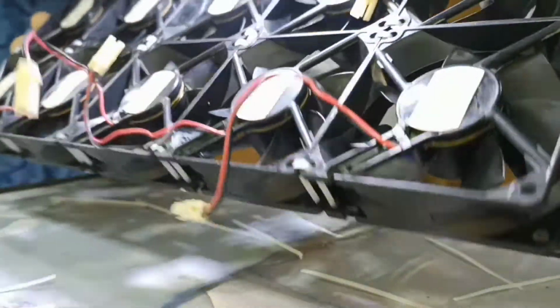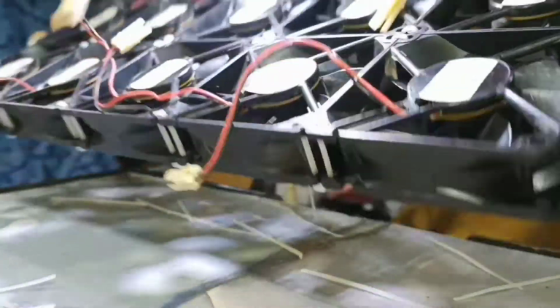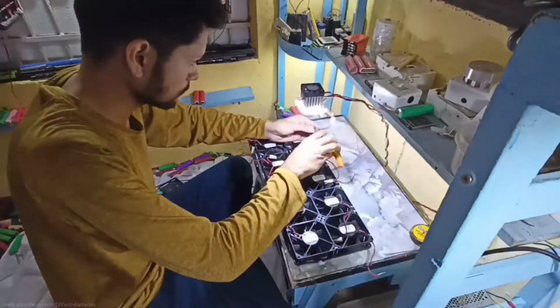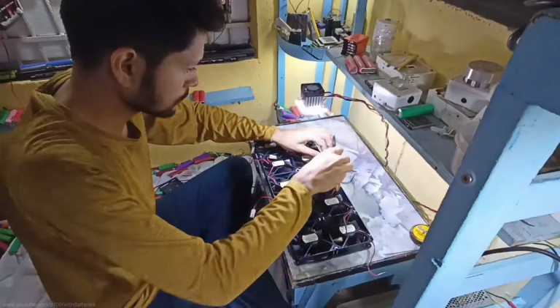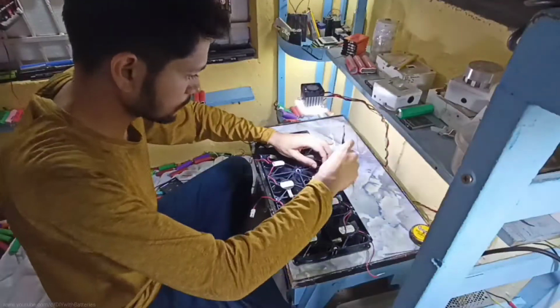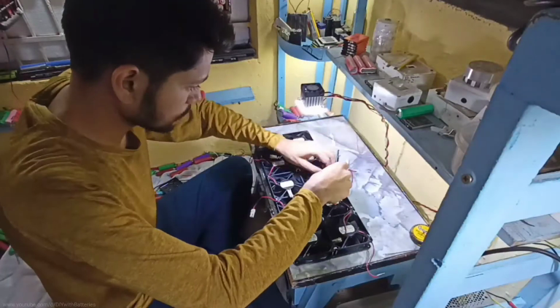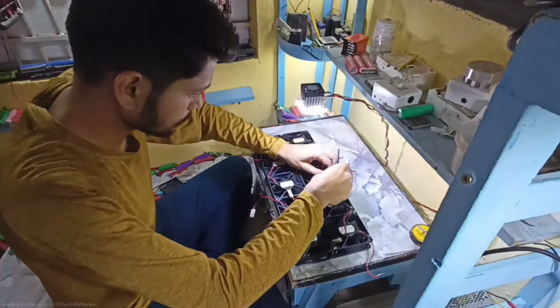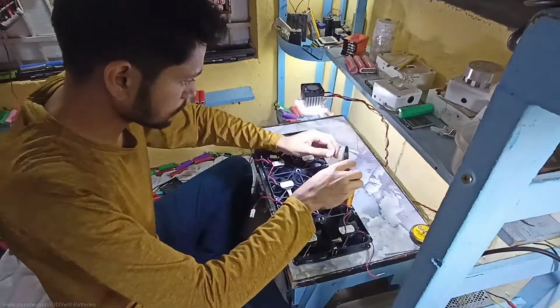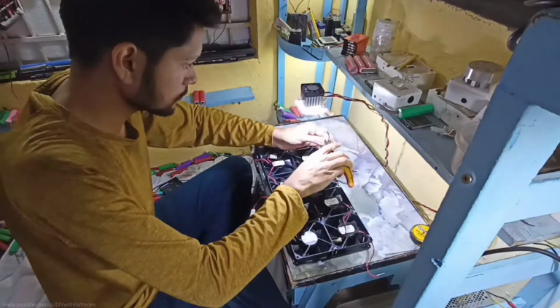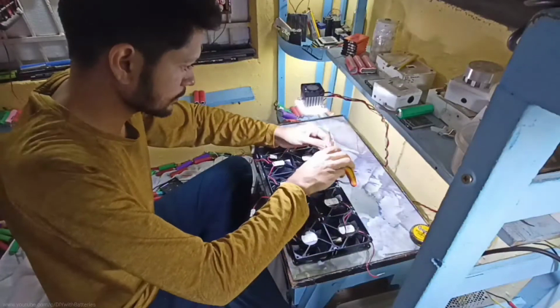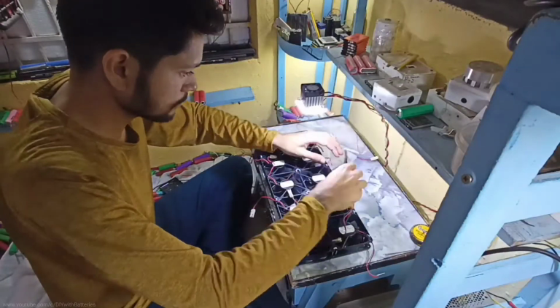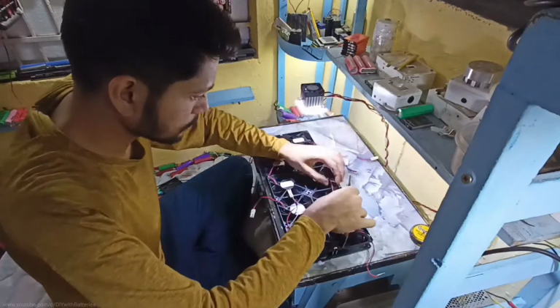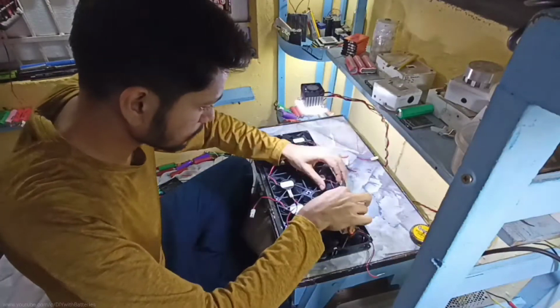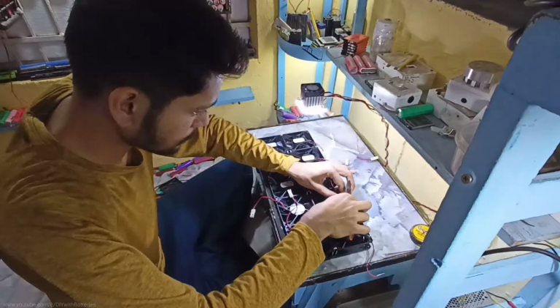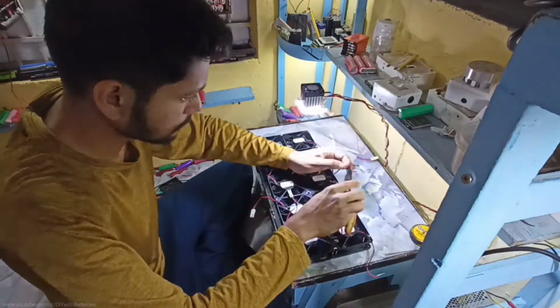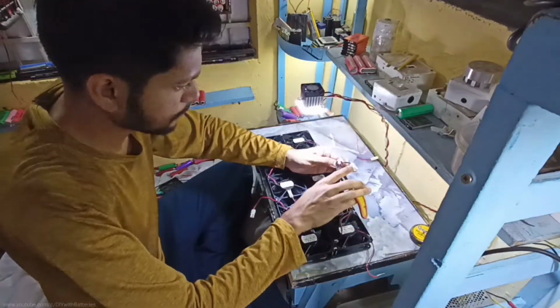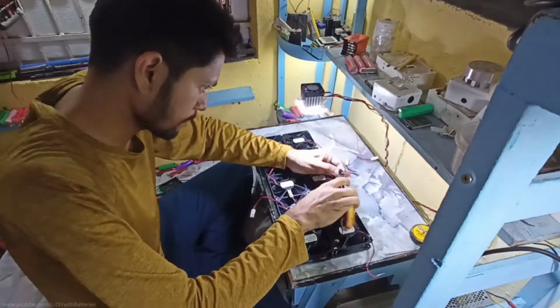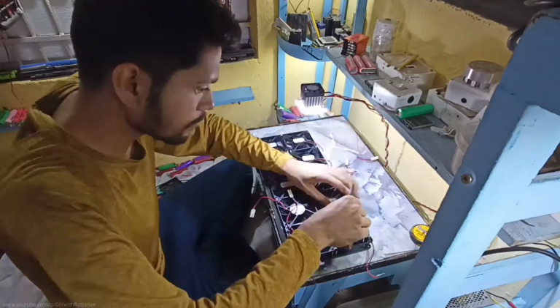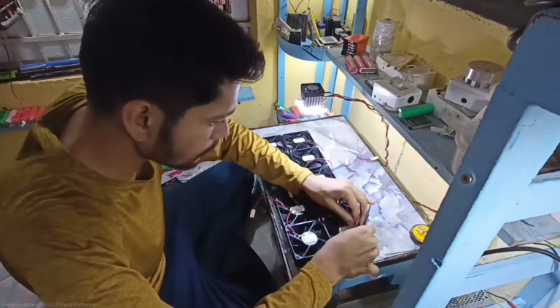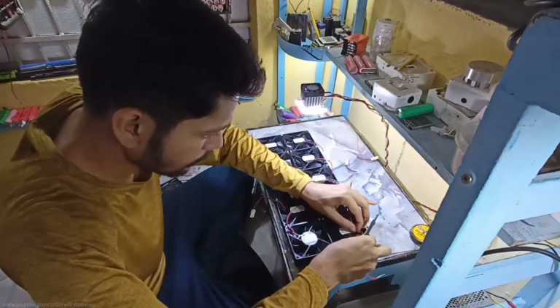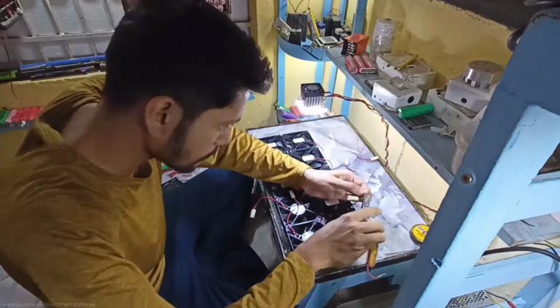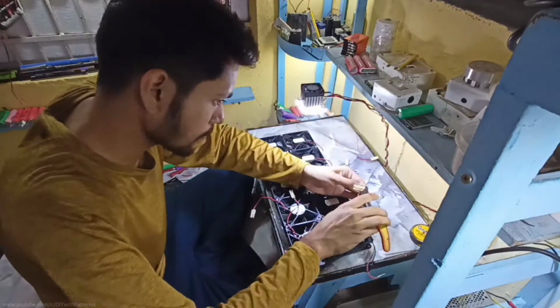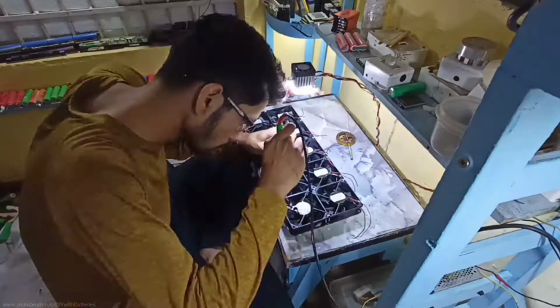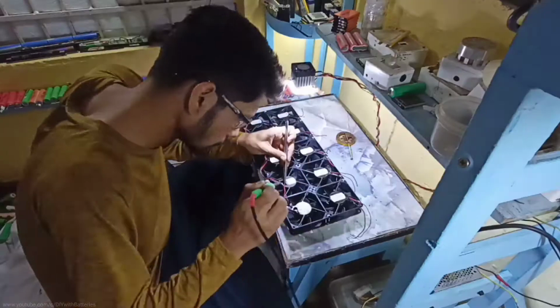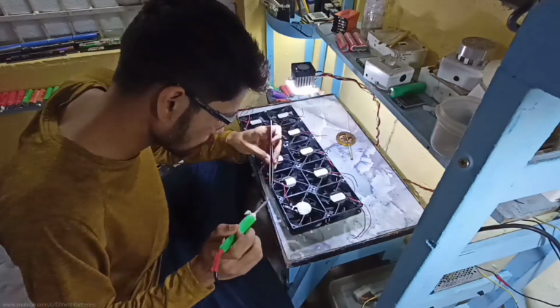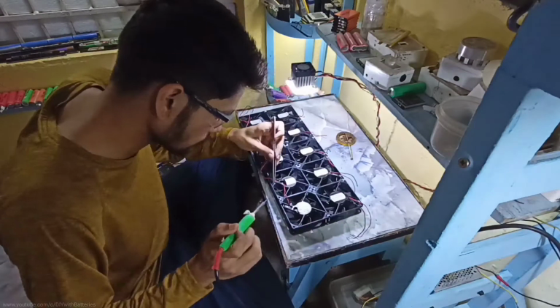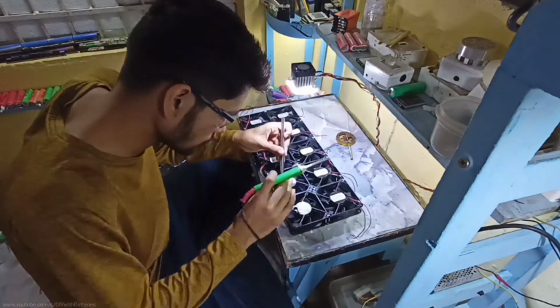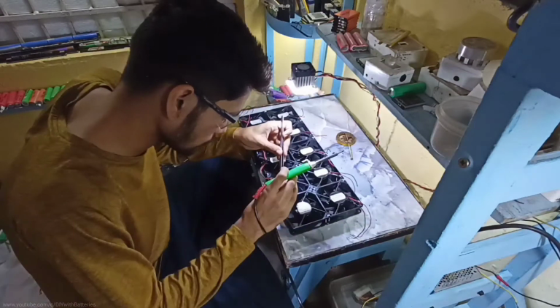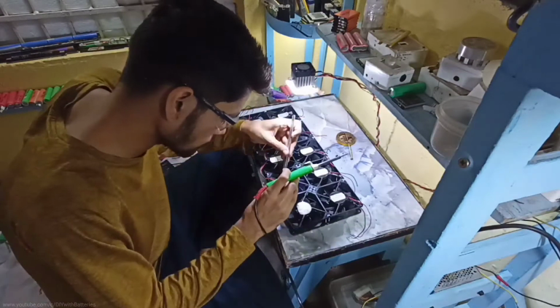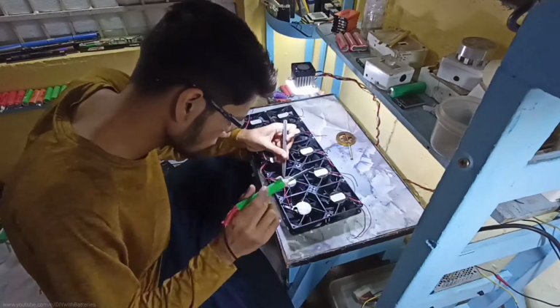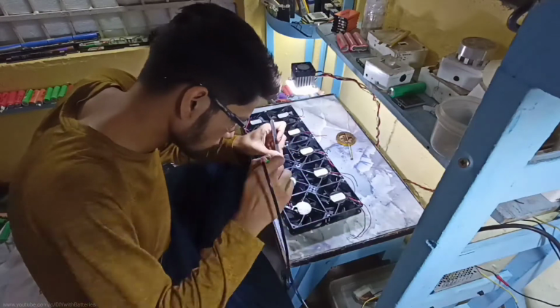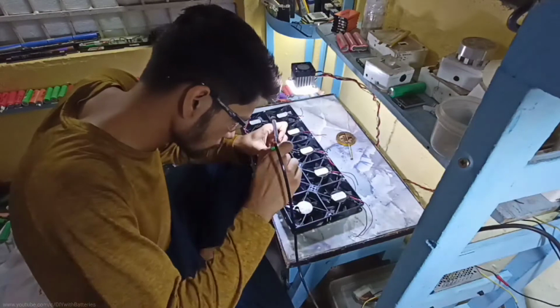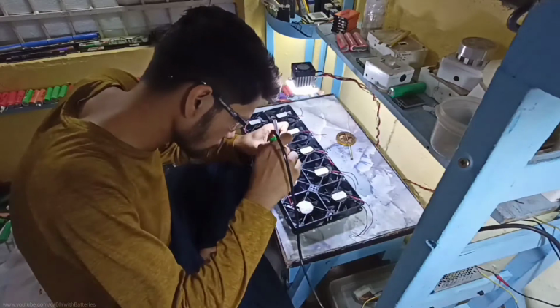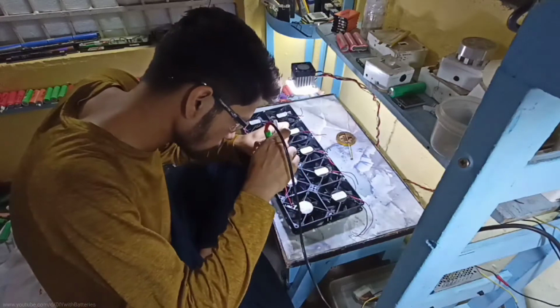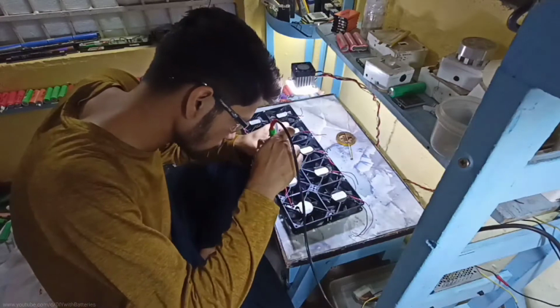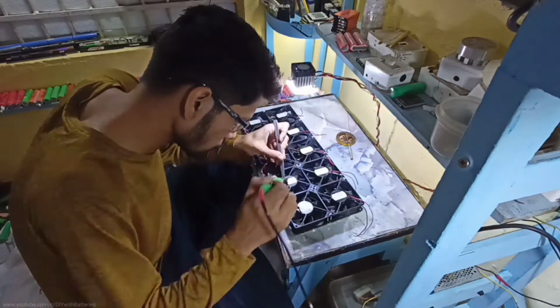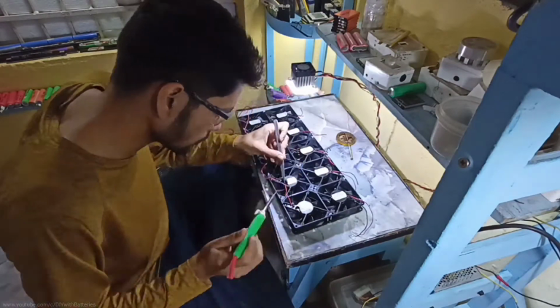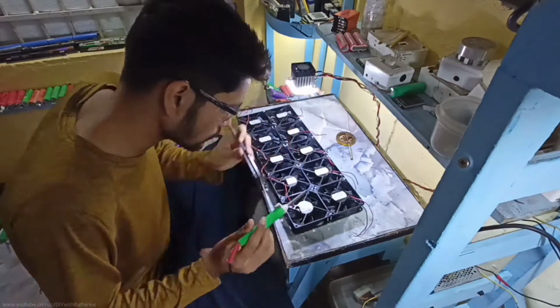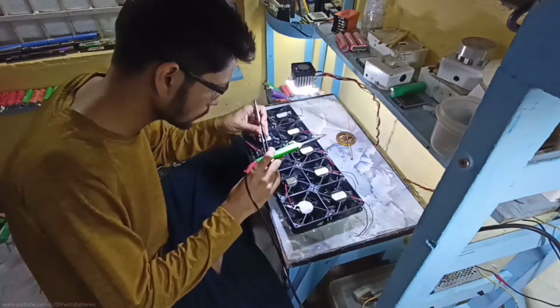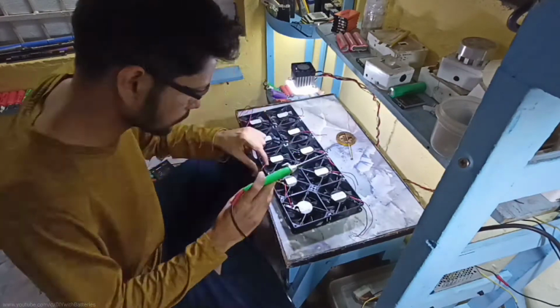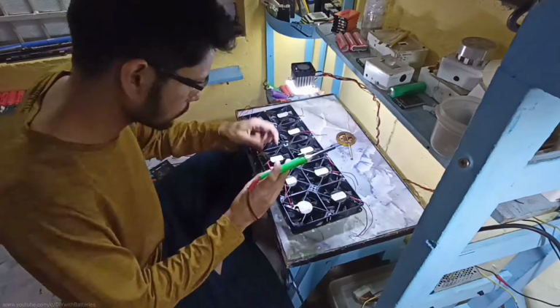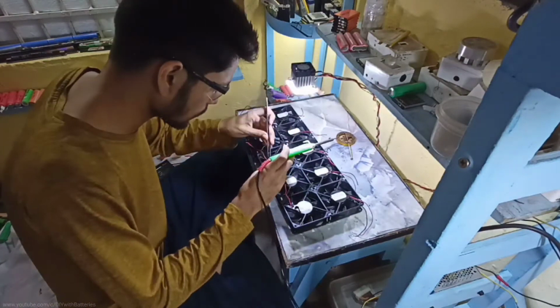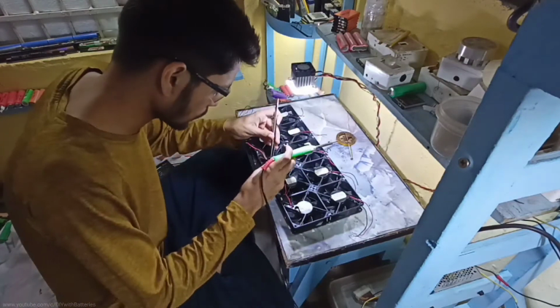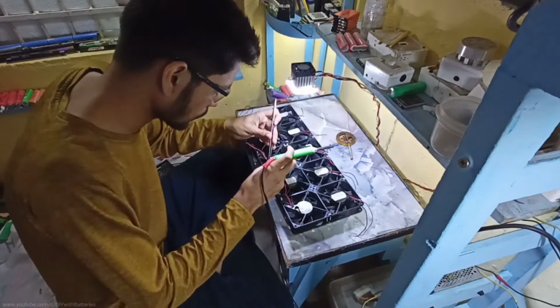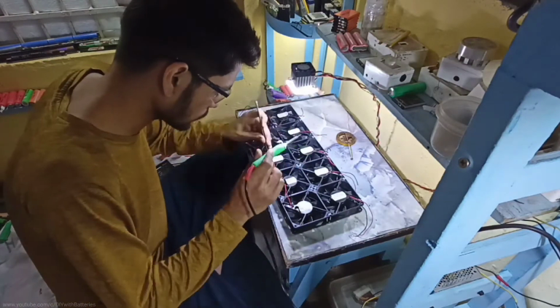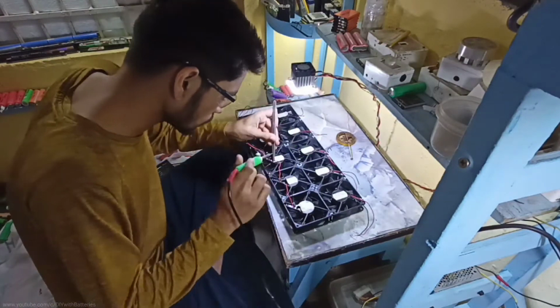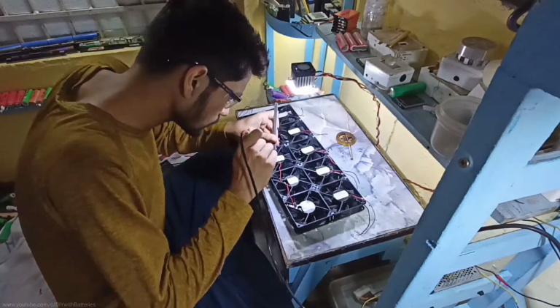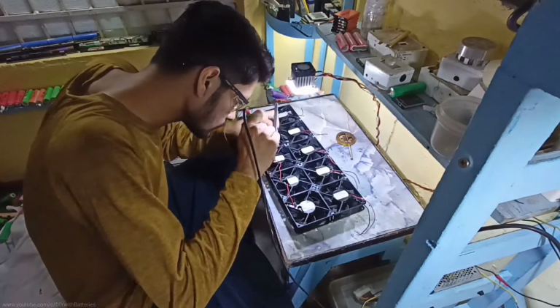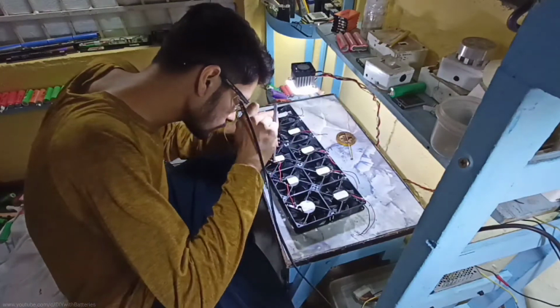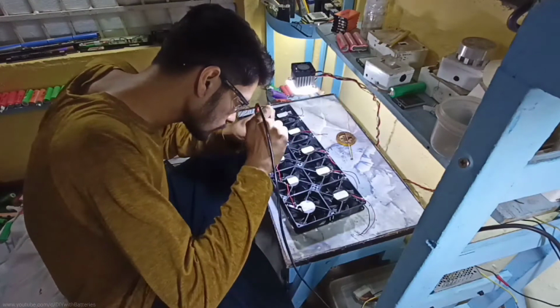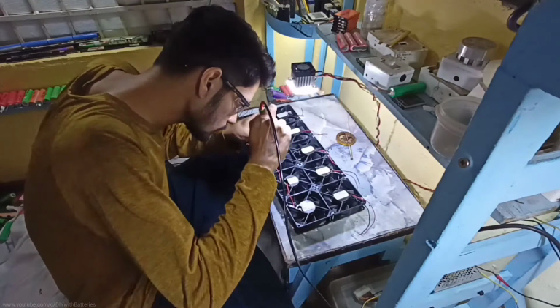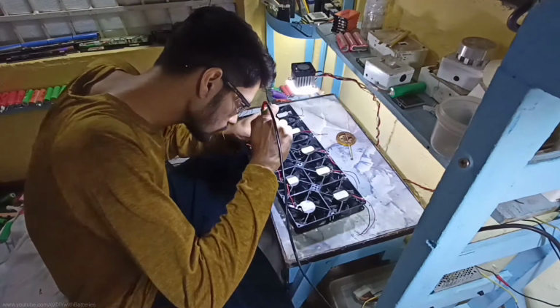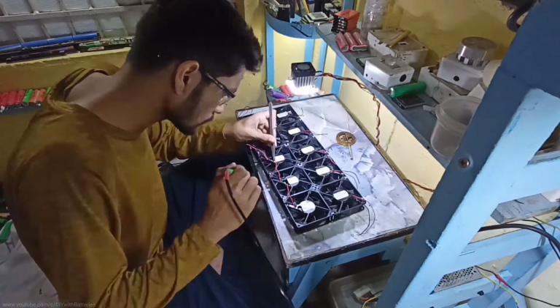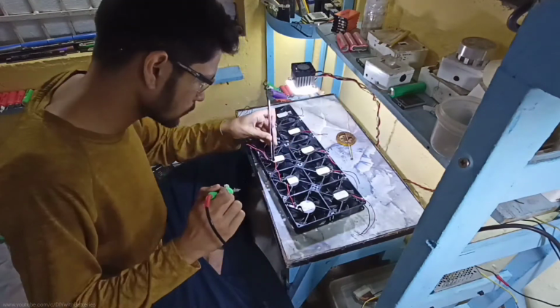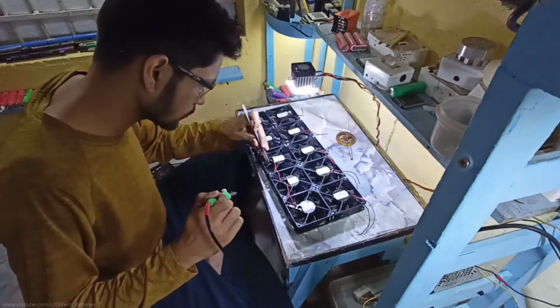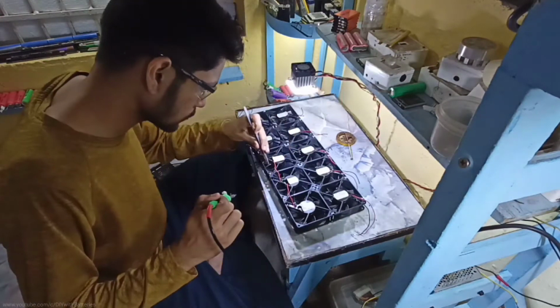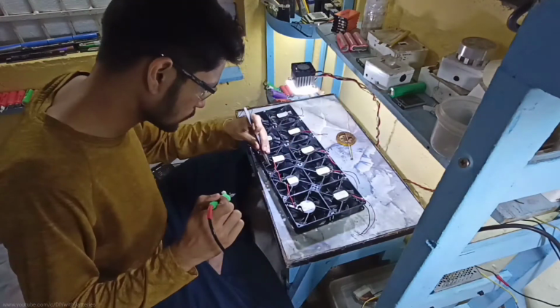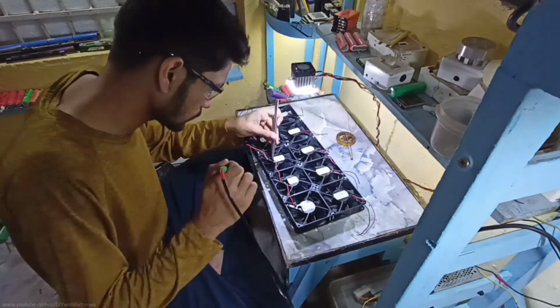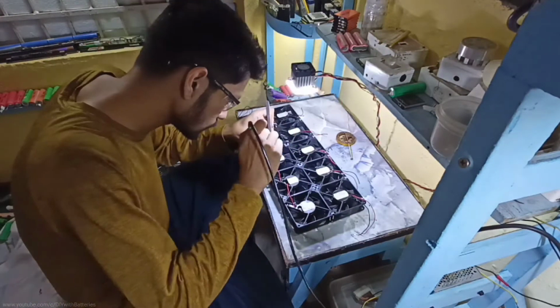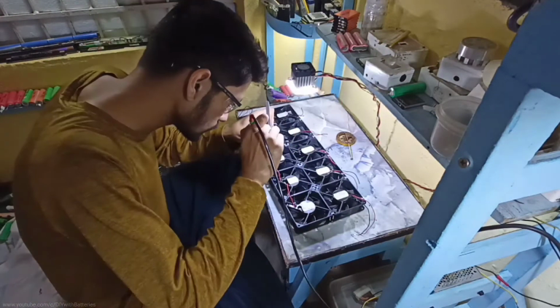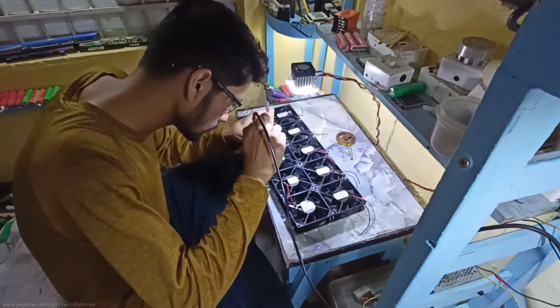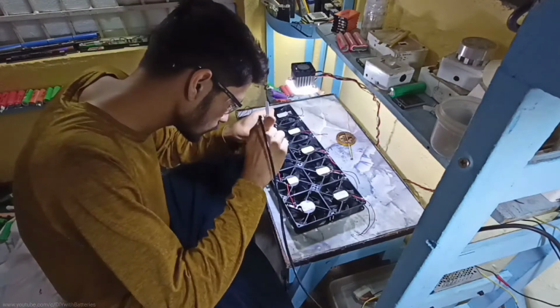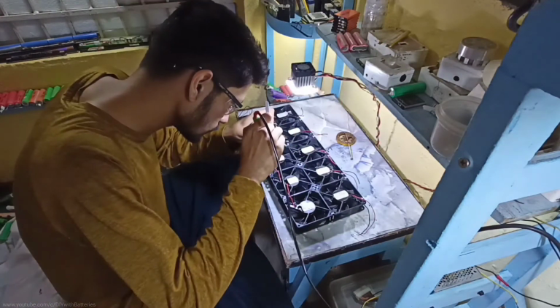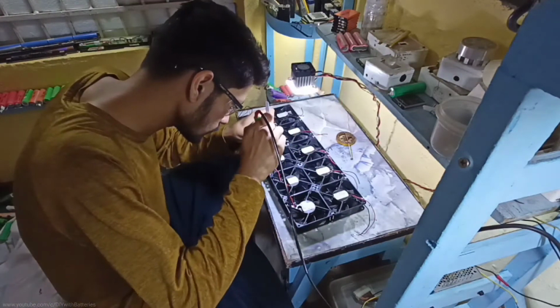Then I started cutting these 2-pin connectors to solder each and every fan in parallel to work with a 12V power supply or a 12V lithium battery.